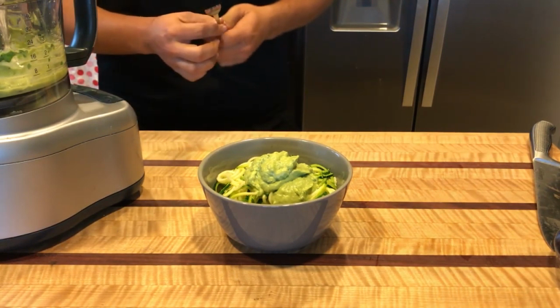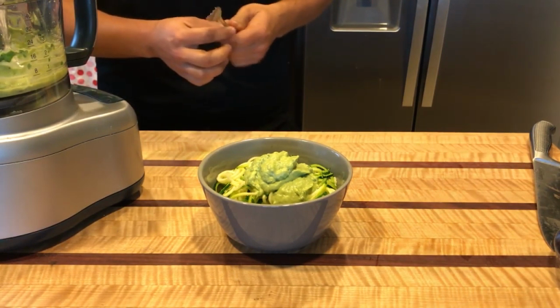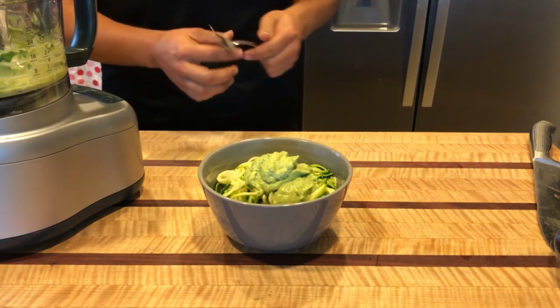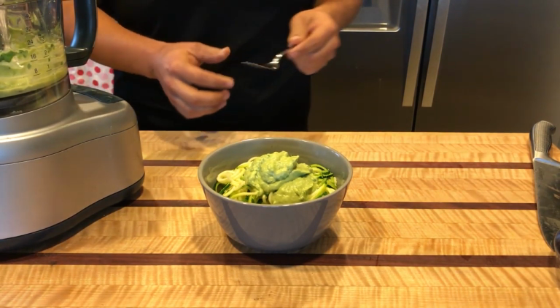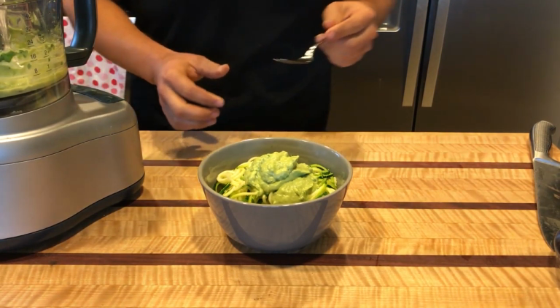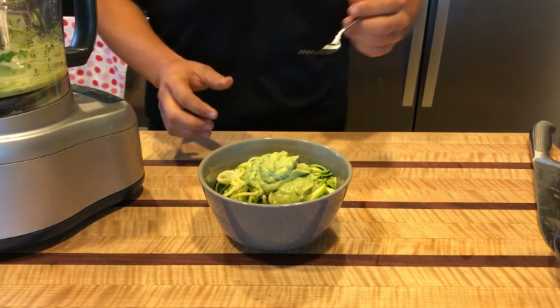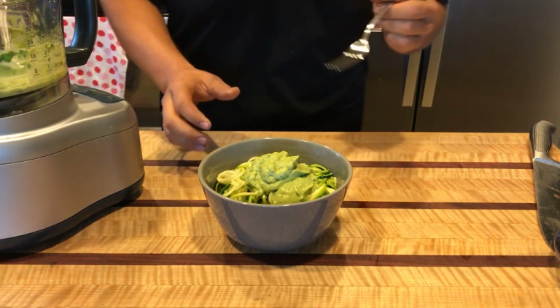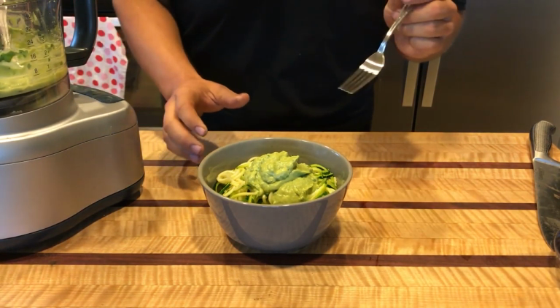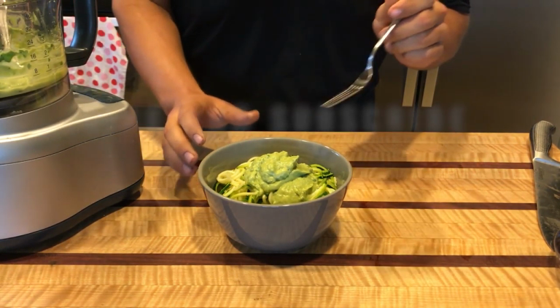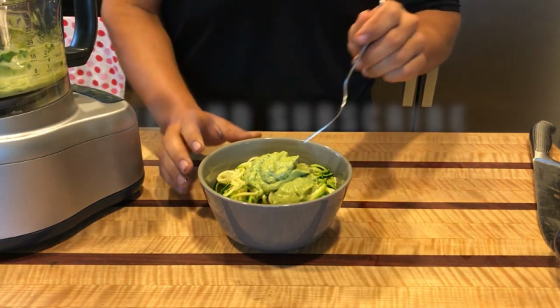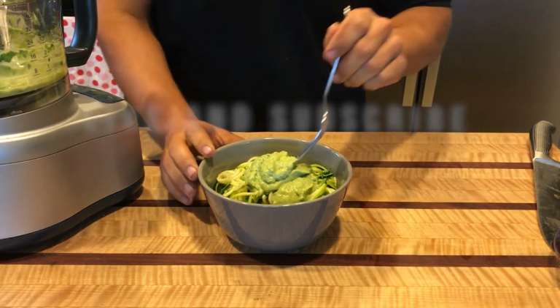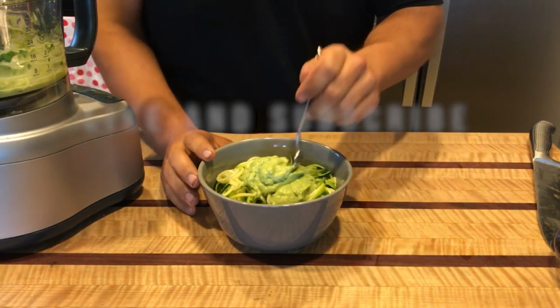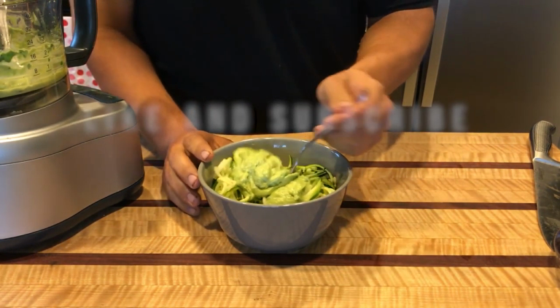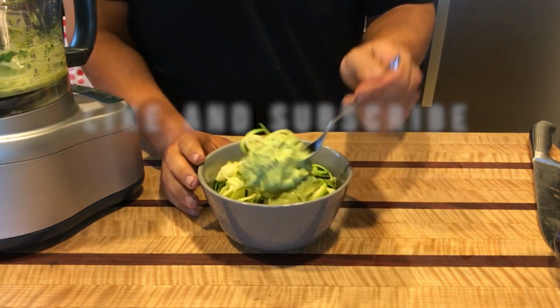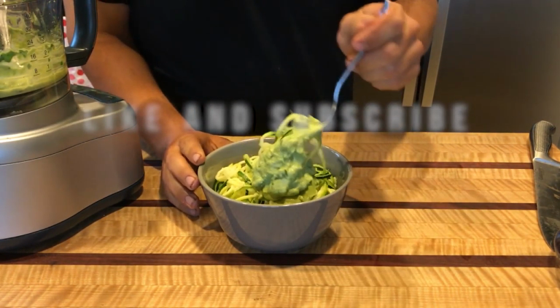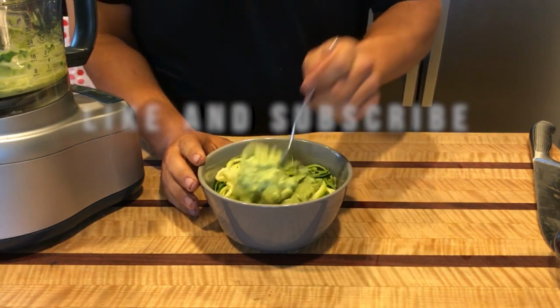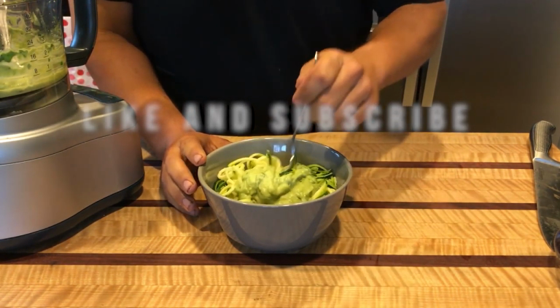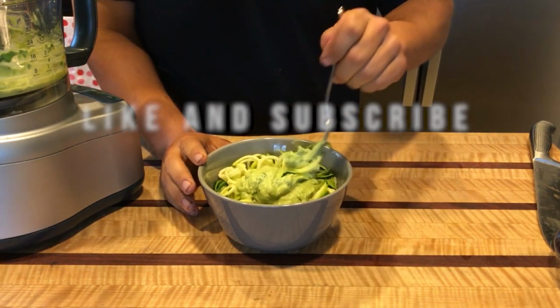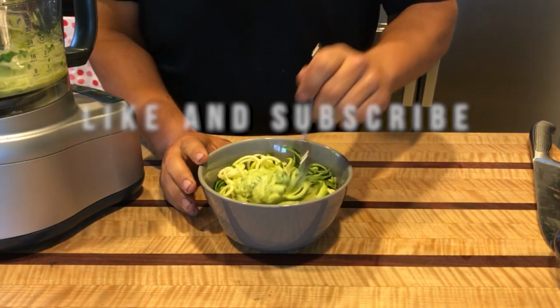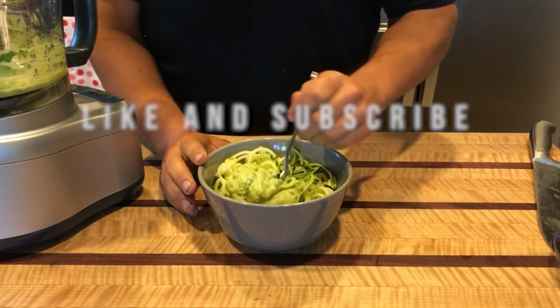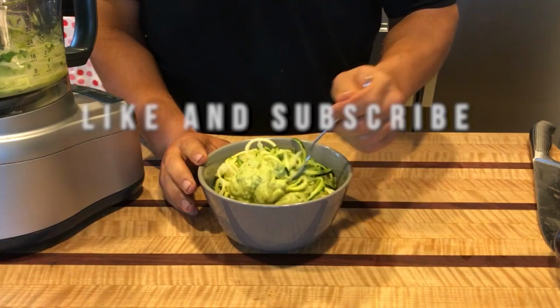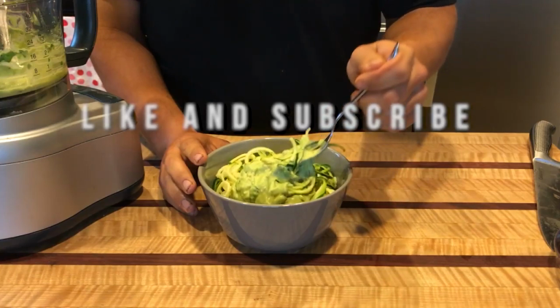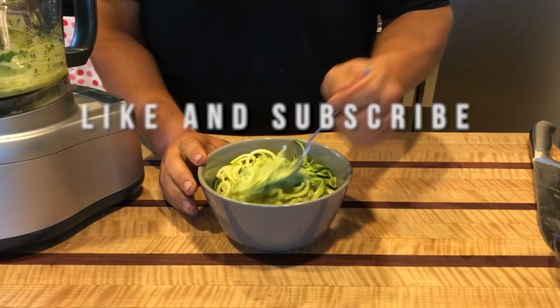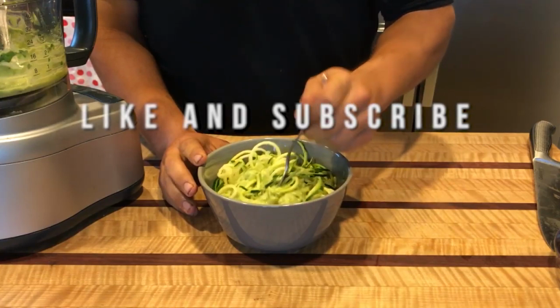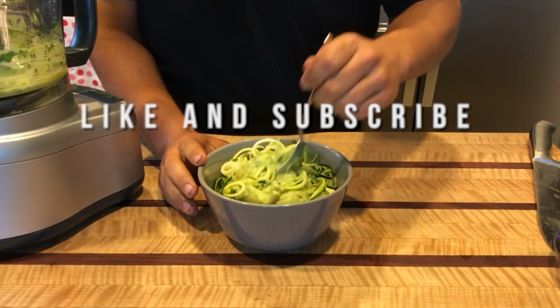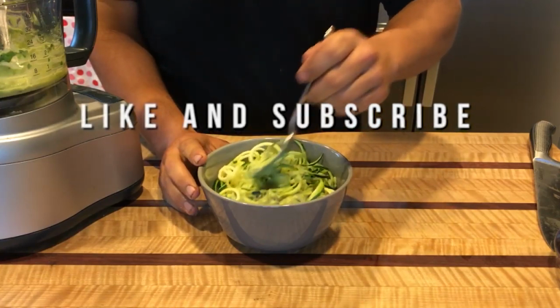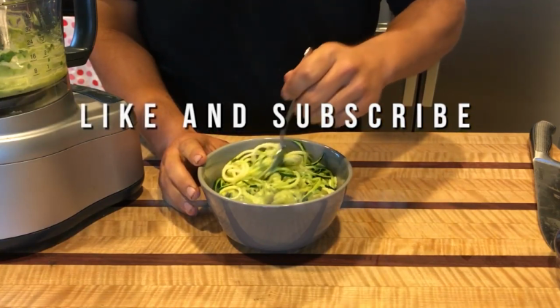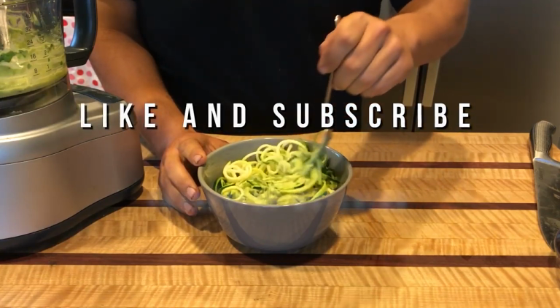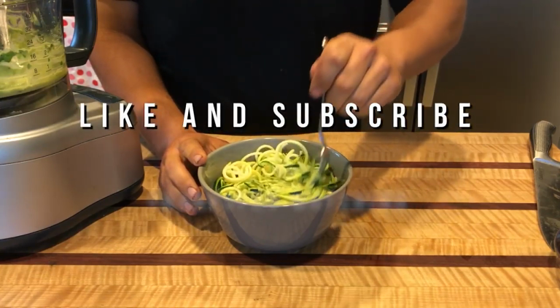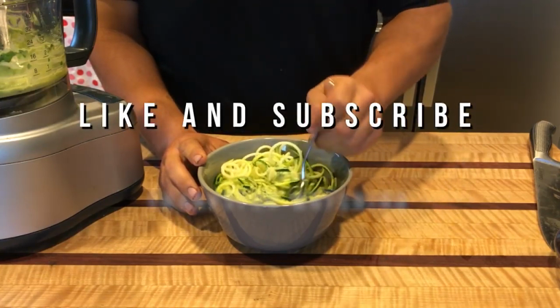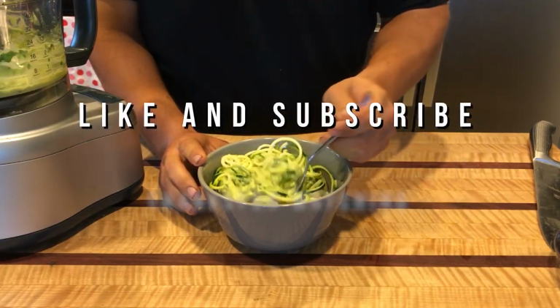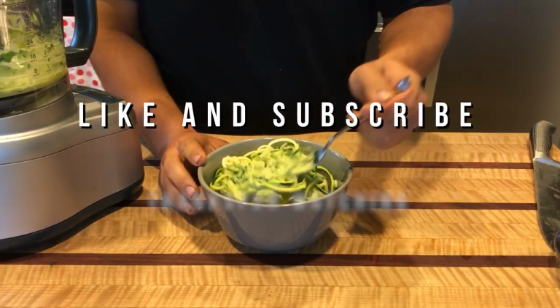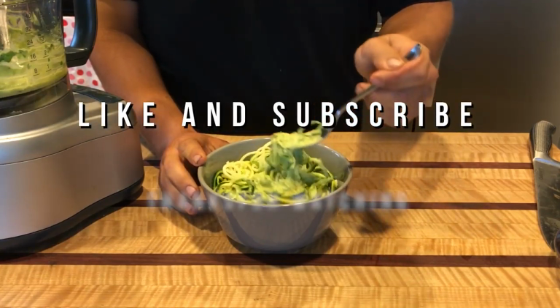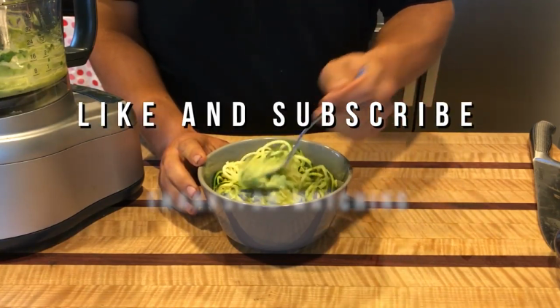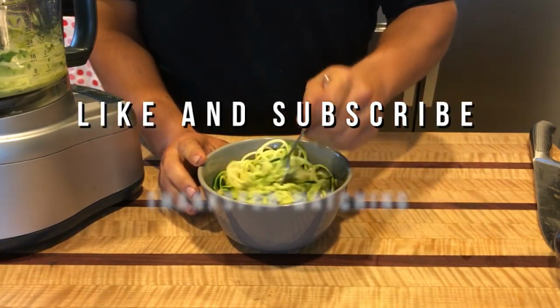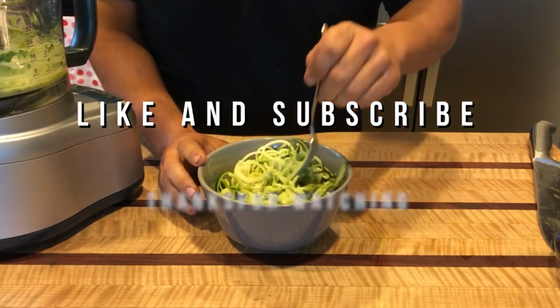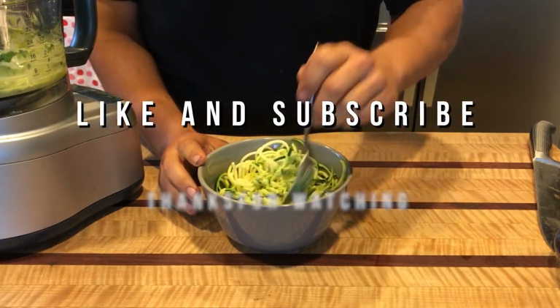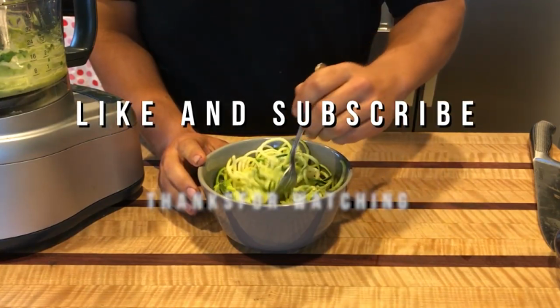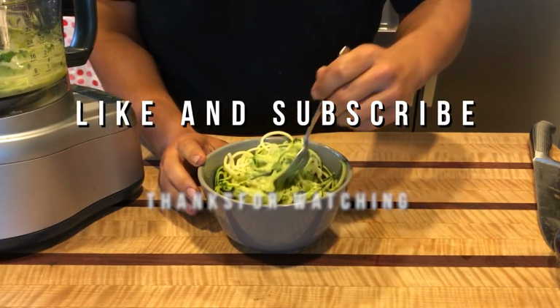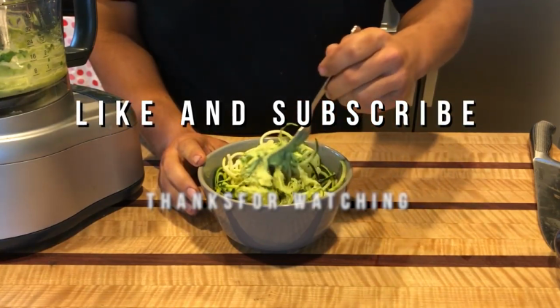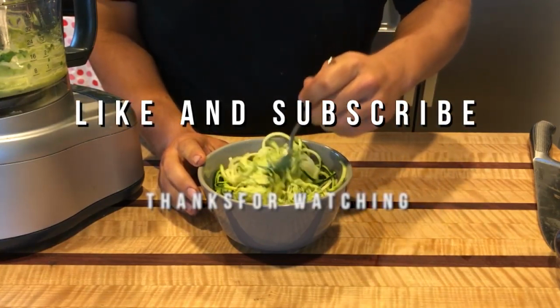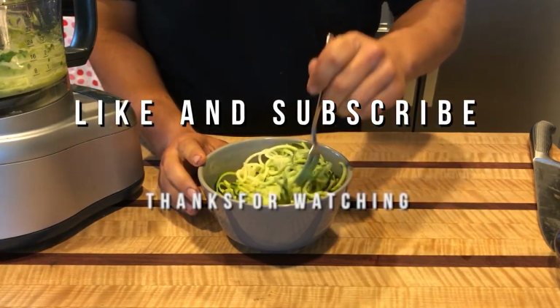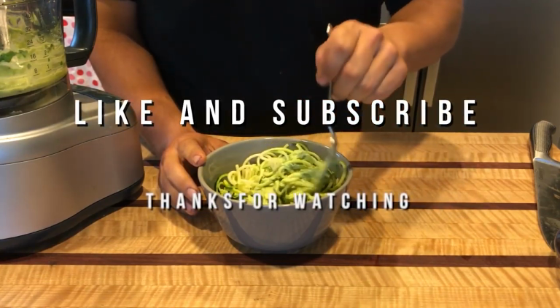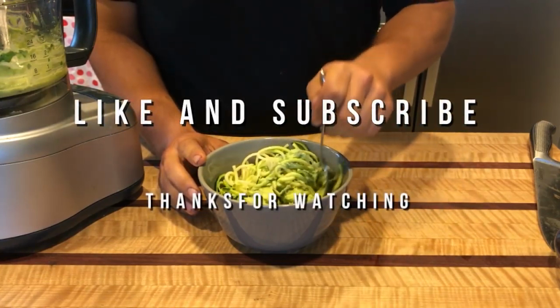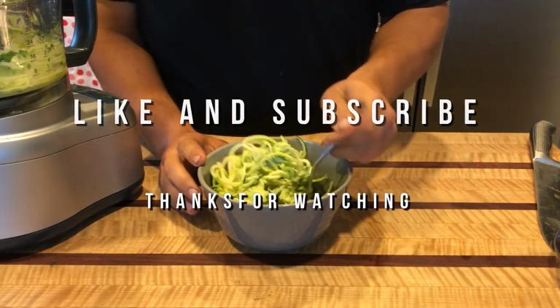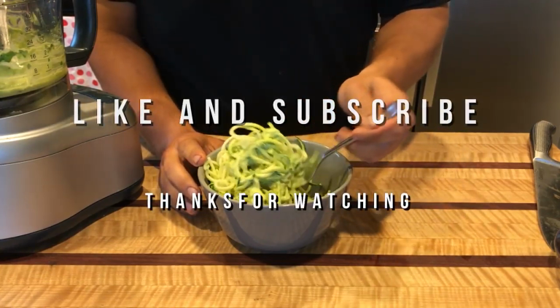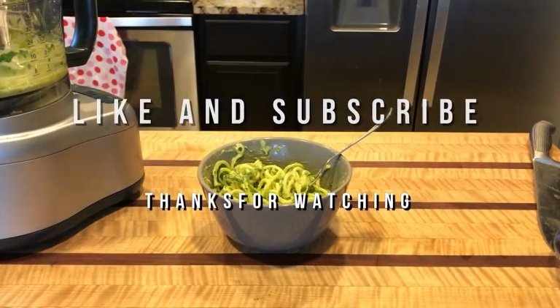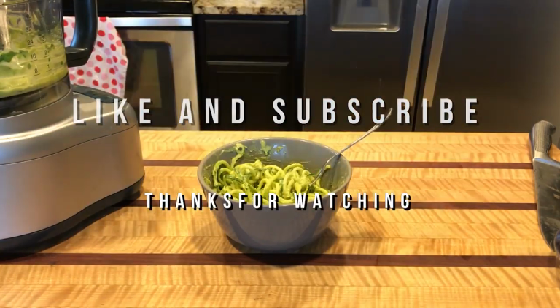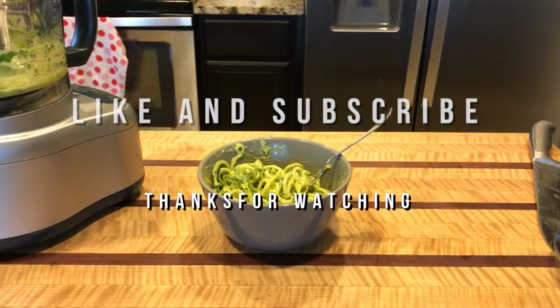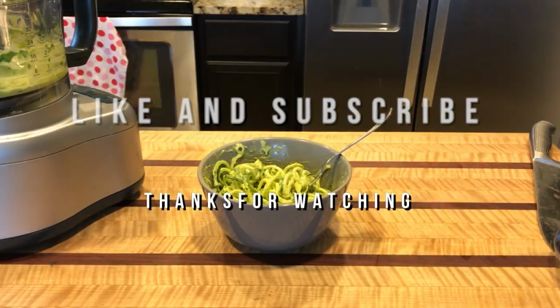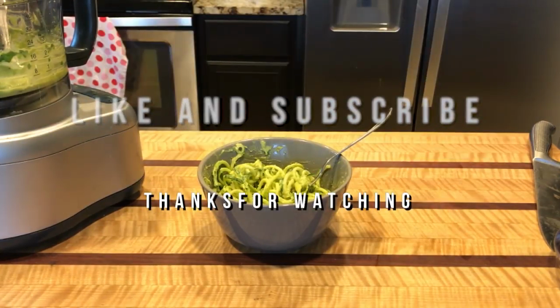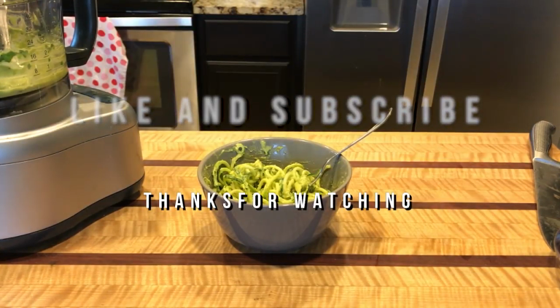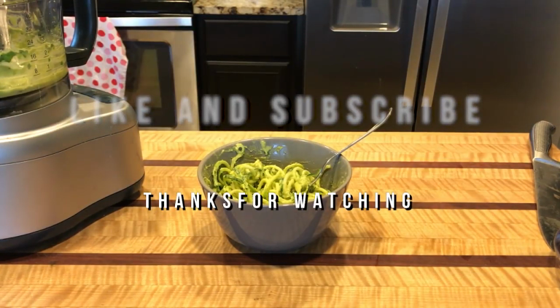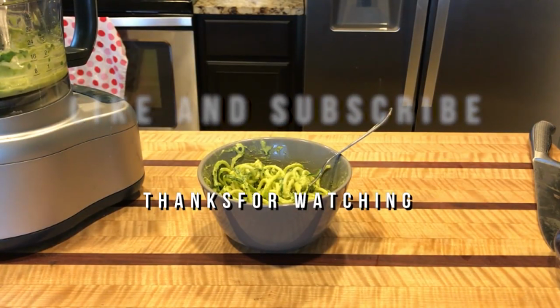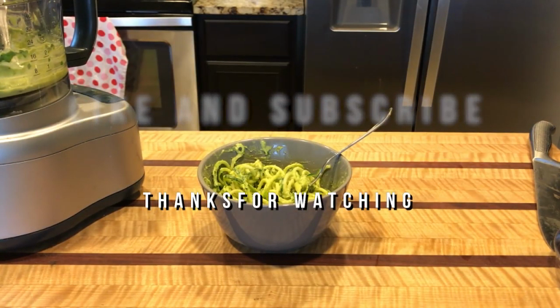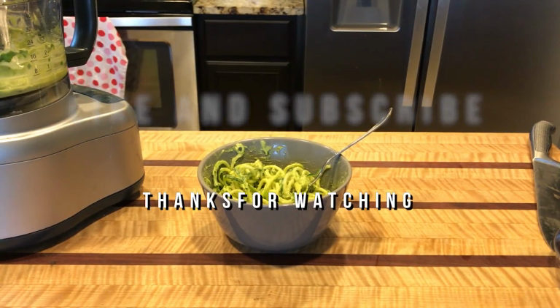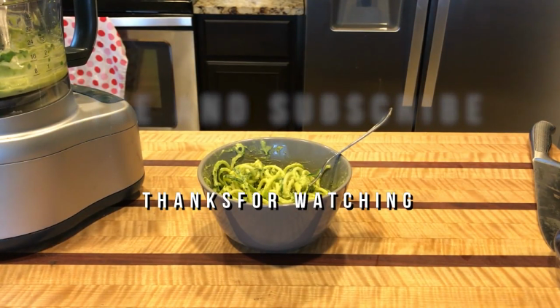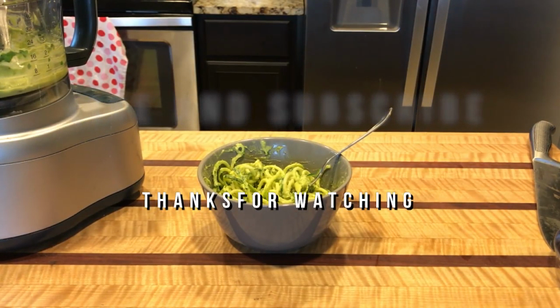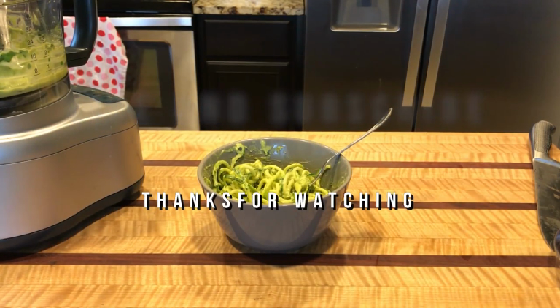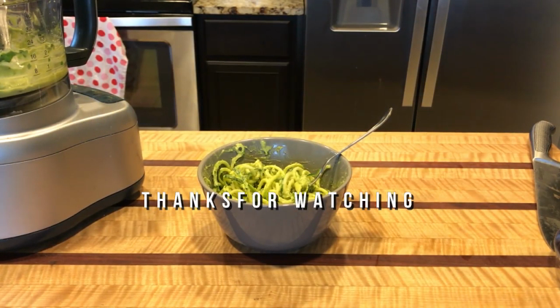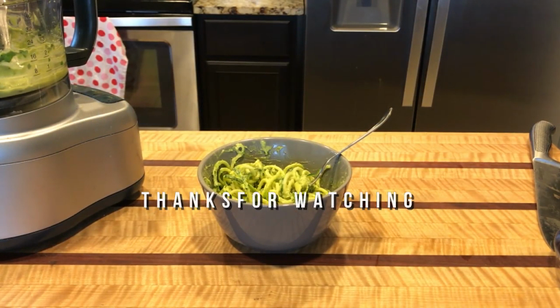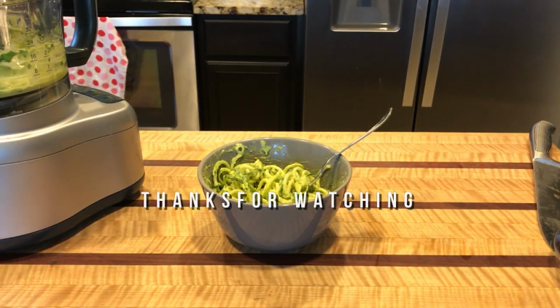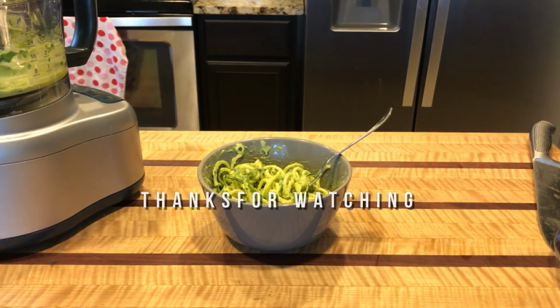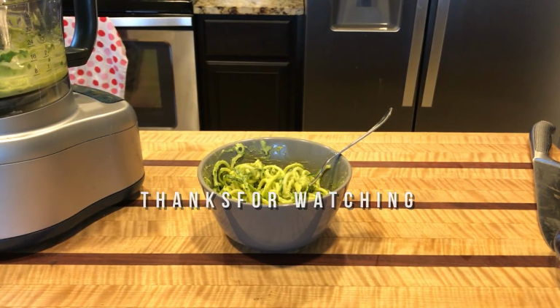Make sure to like and subscribe, and get out there and create something delicious. Cheers!